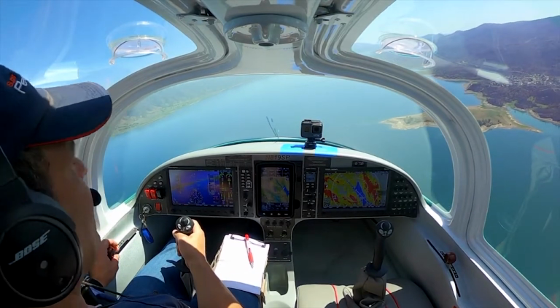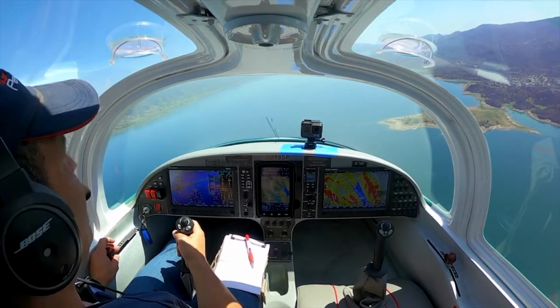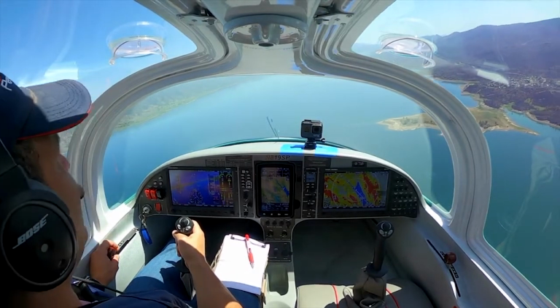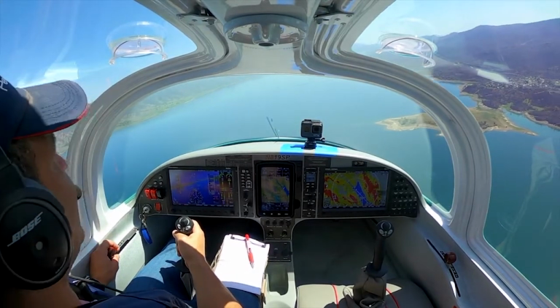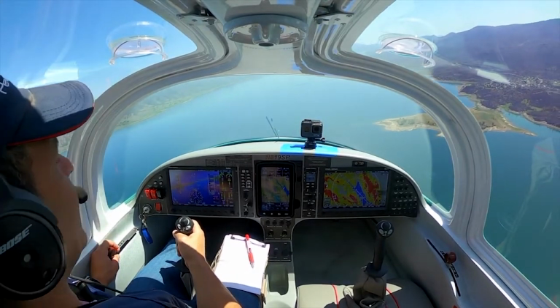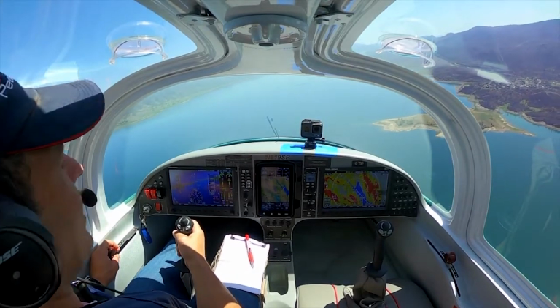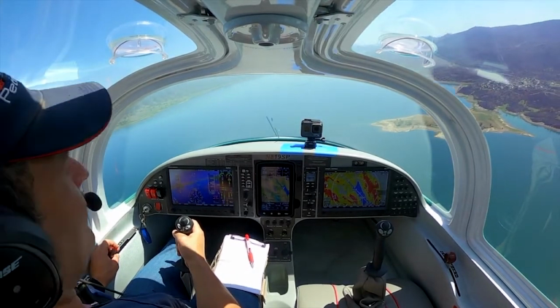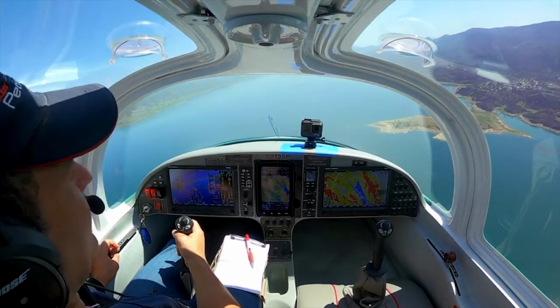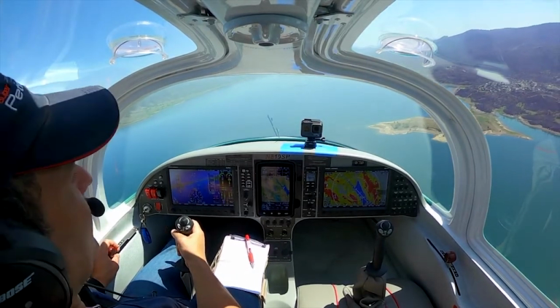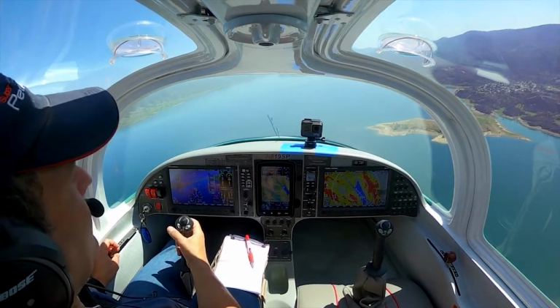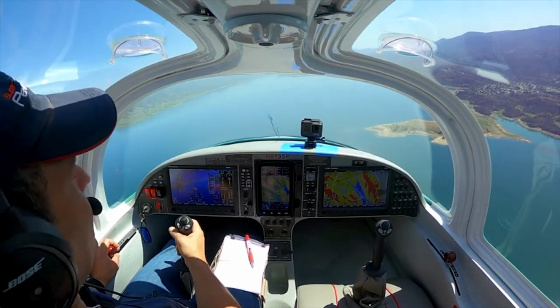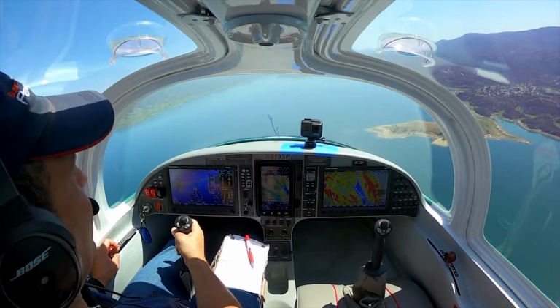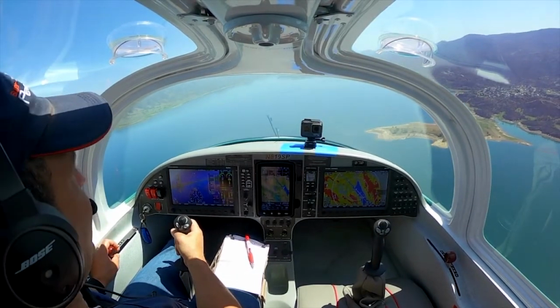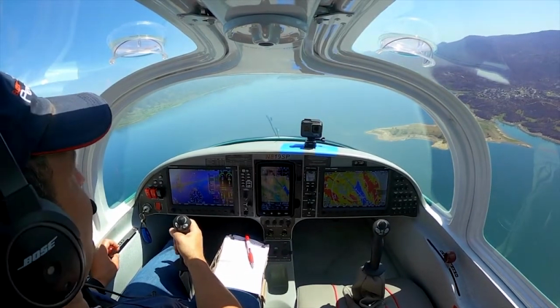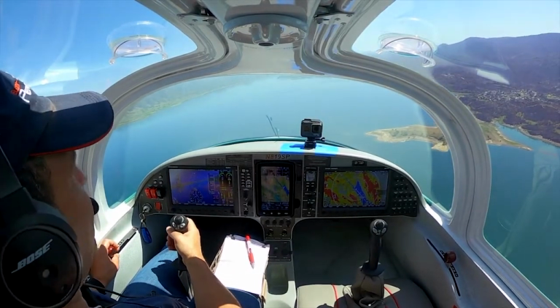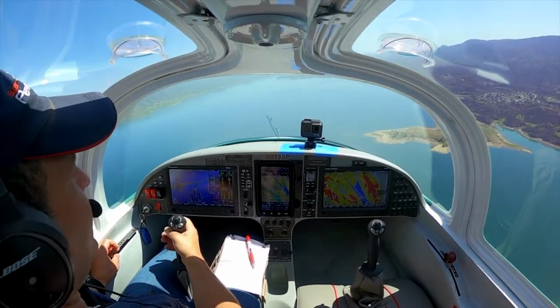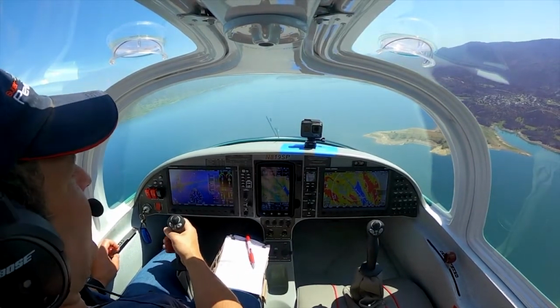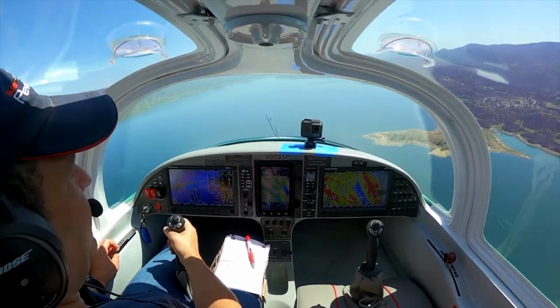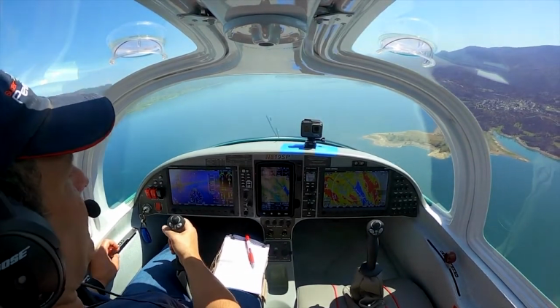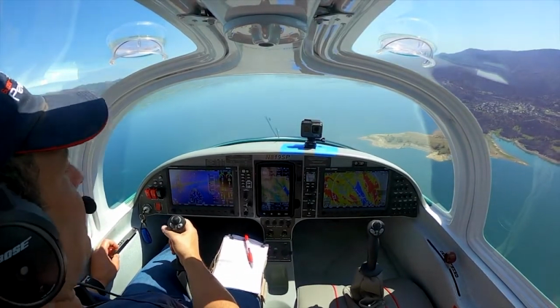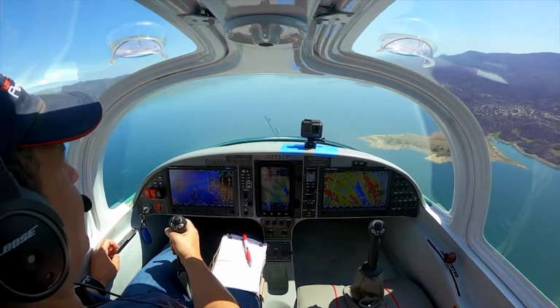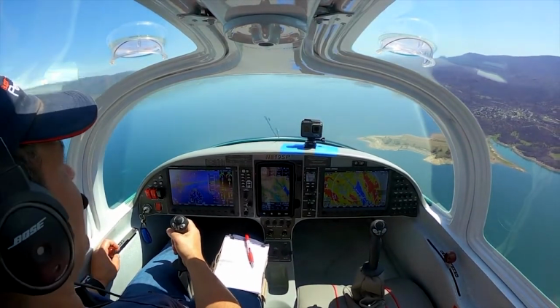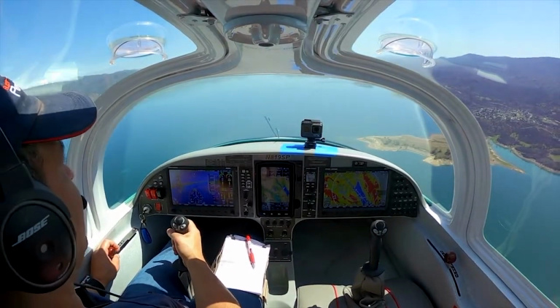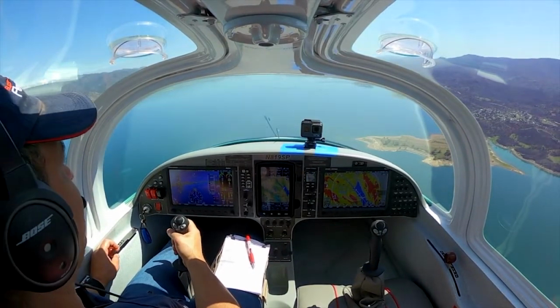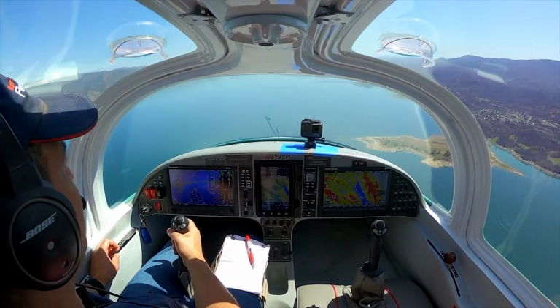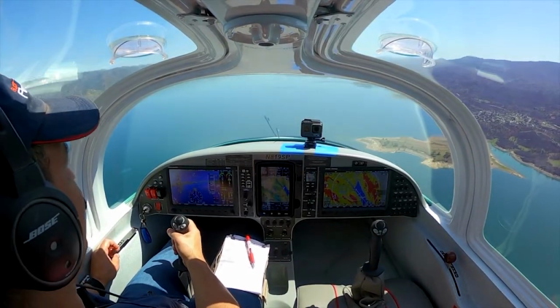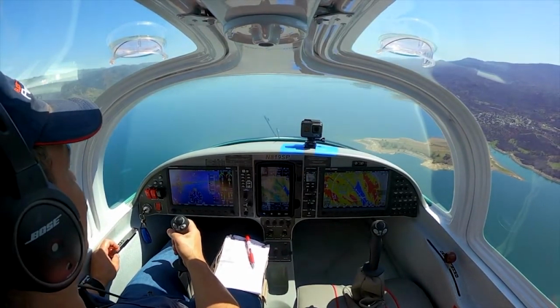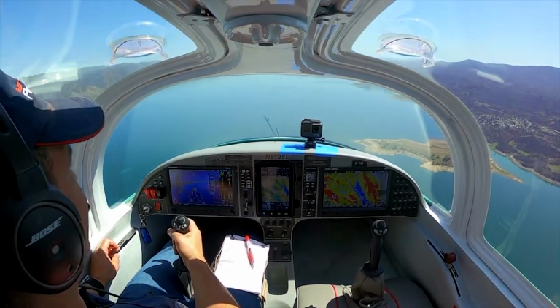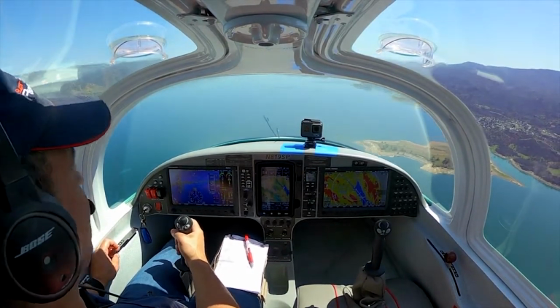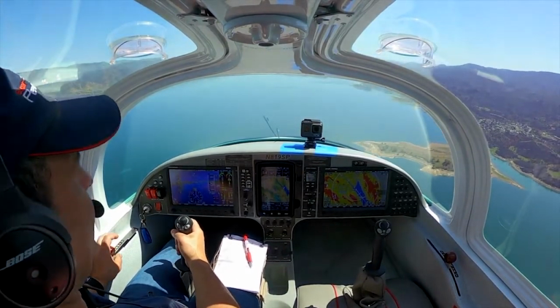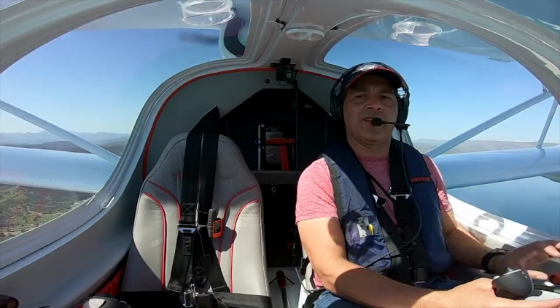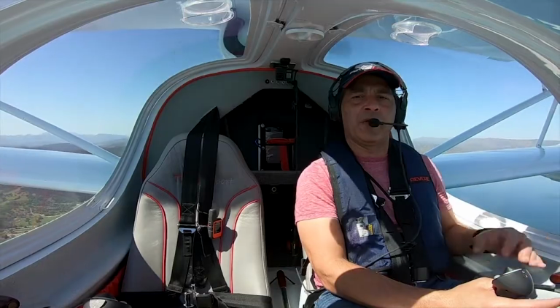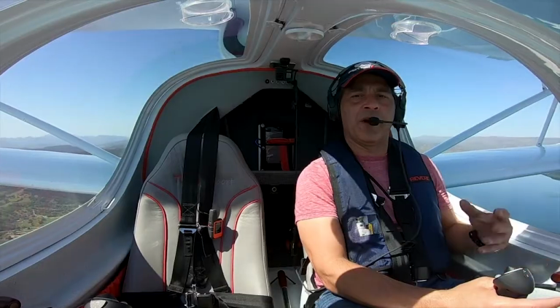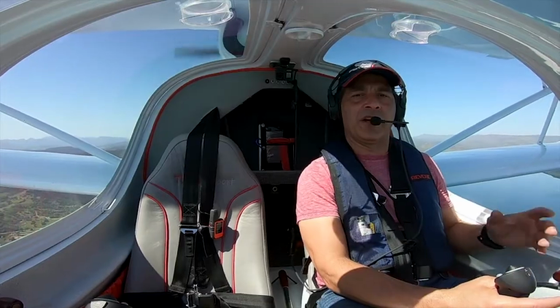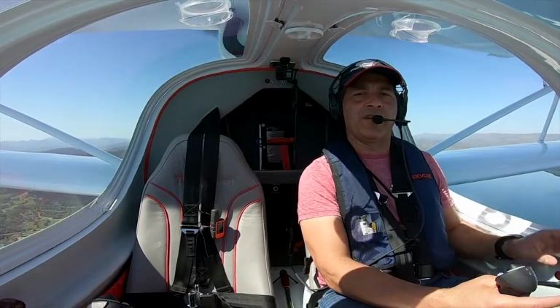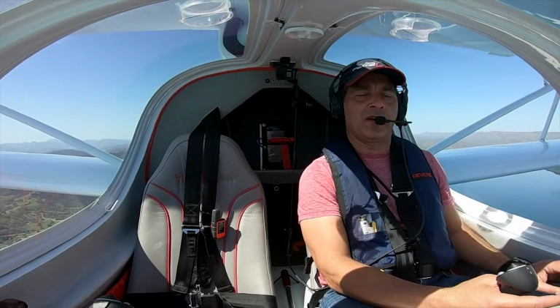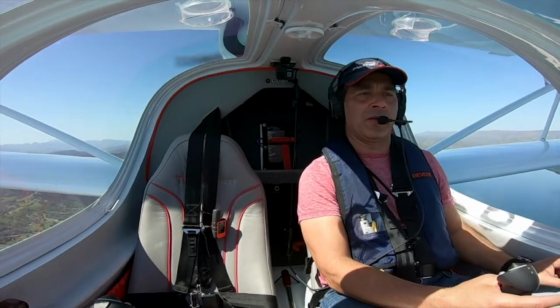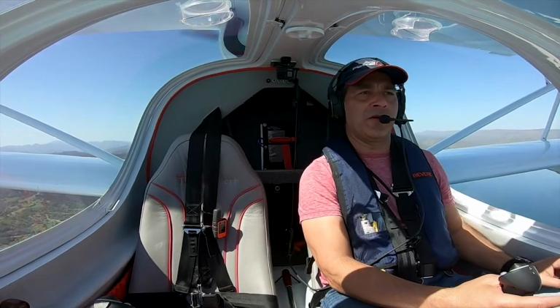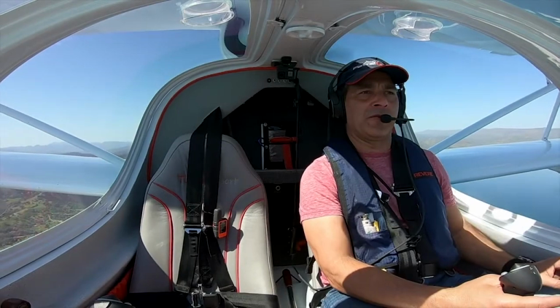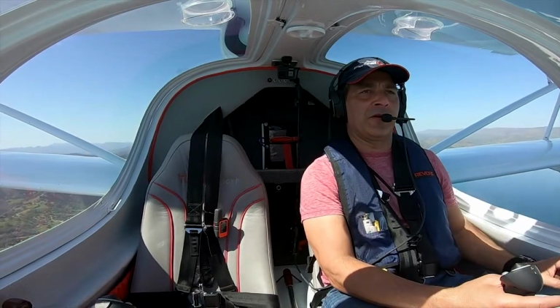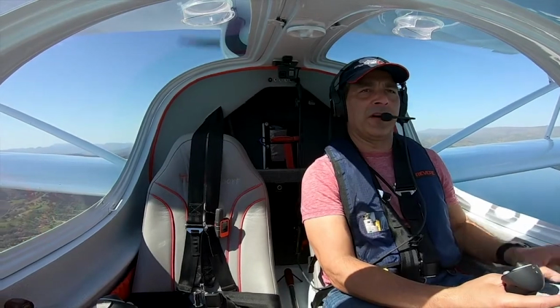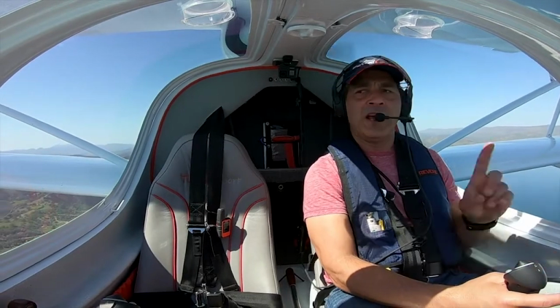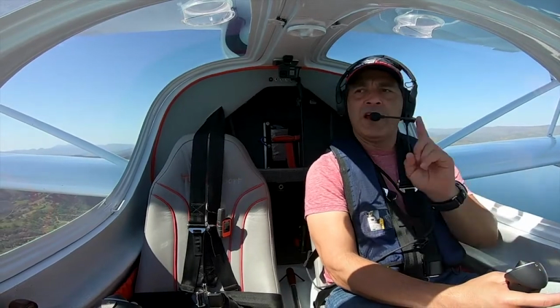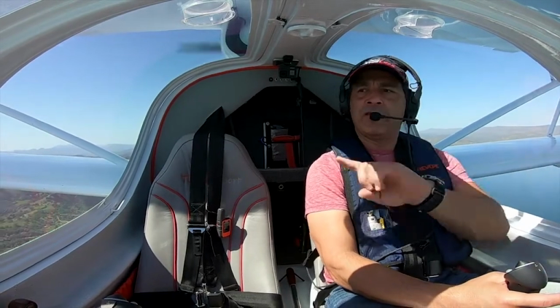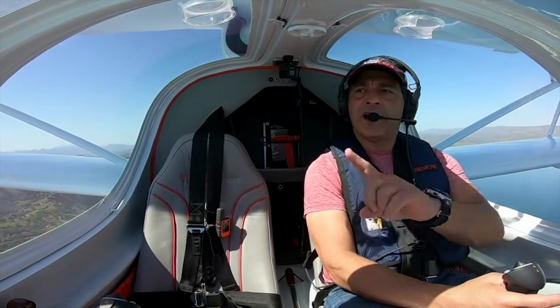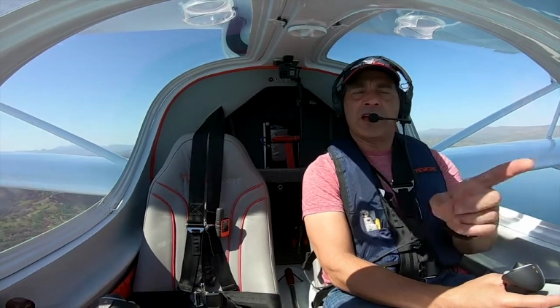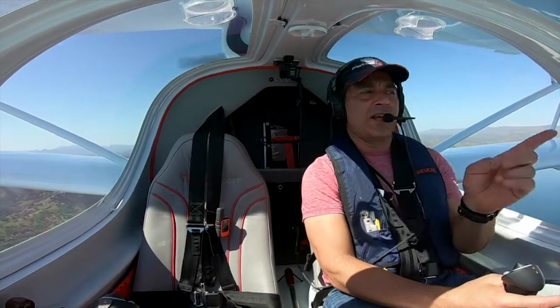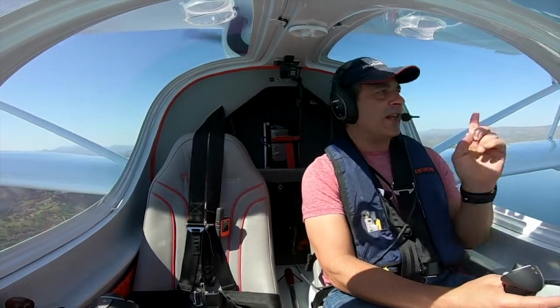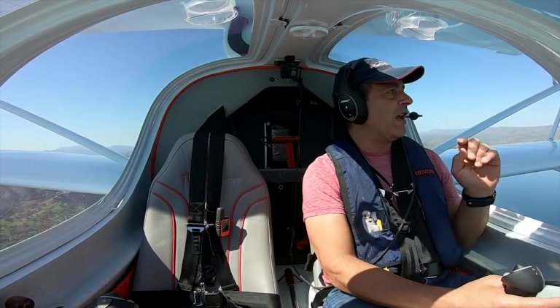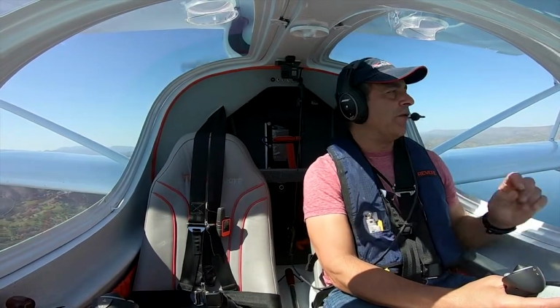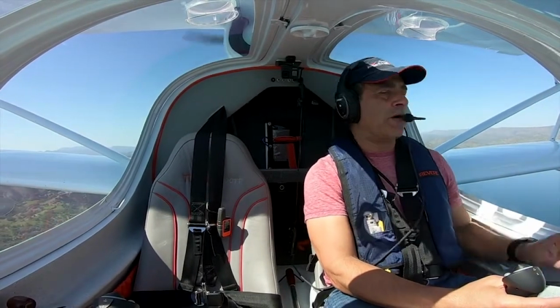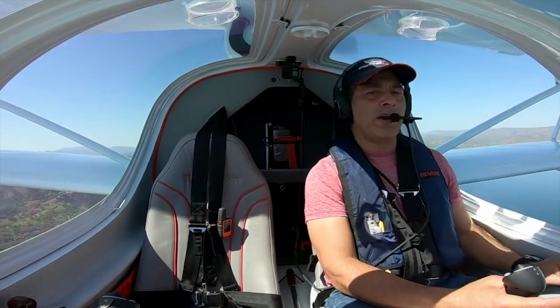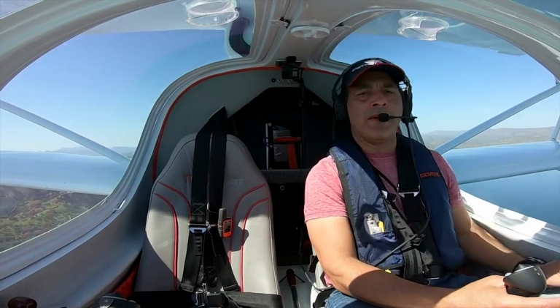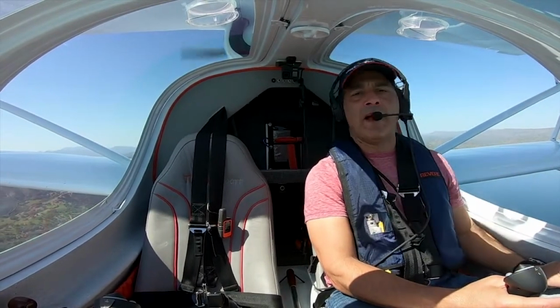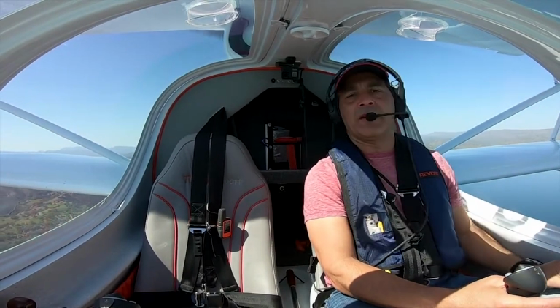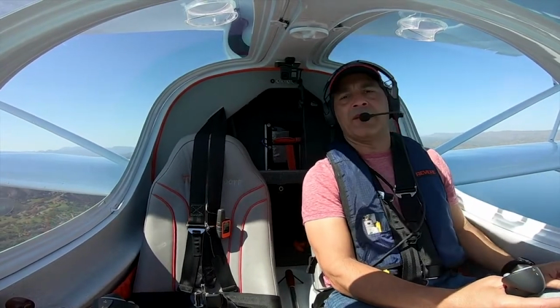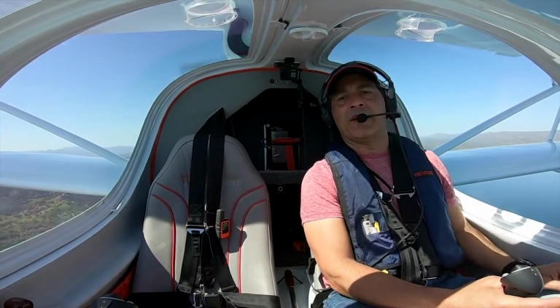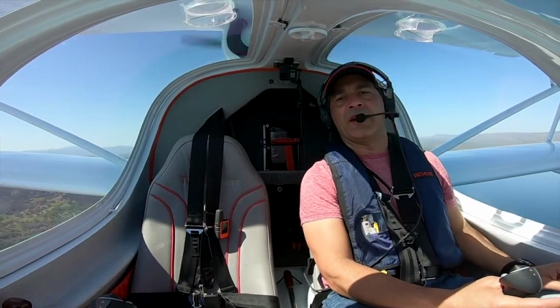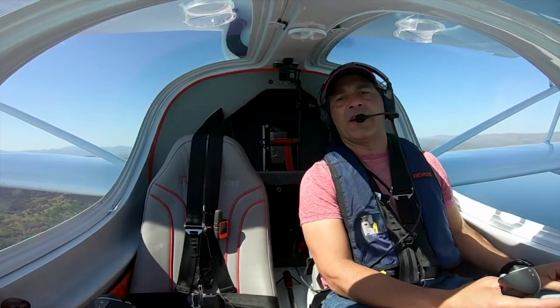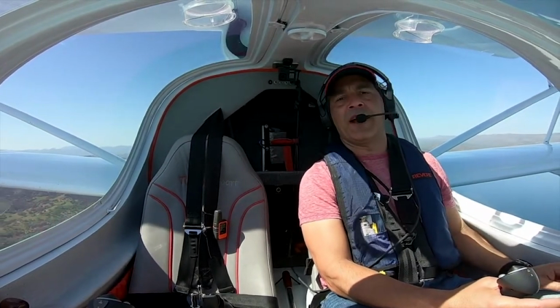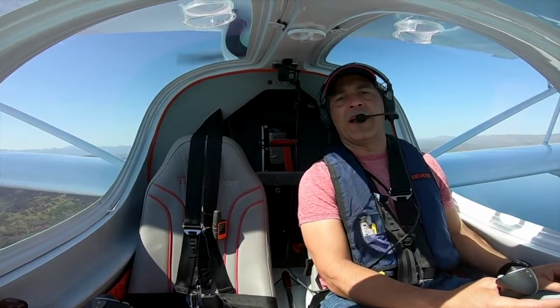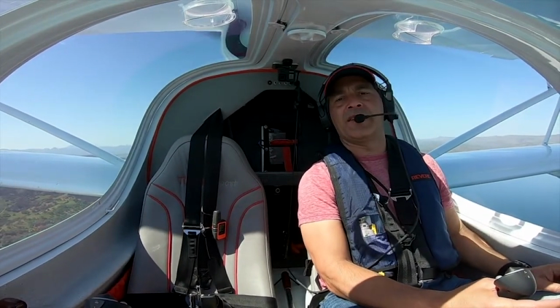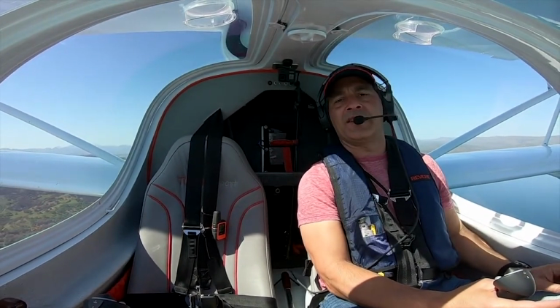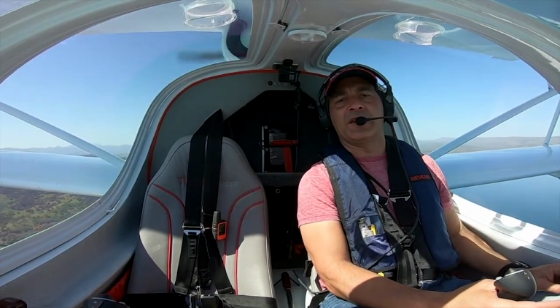I love having the Rotax engine. I chose the 914 because I wanted turbo for flying in the California mountains and high altitude lakes.